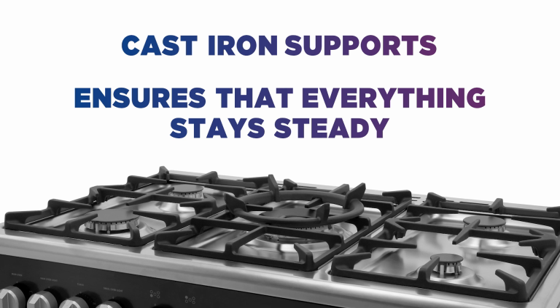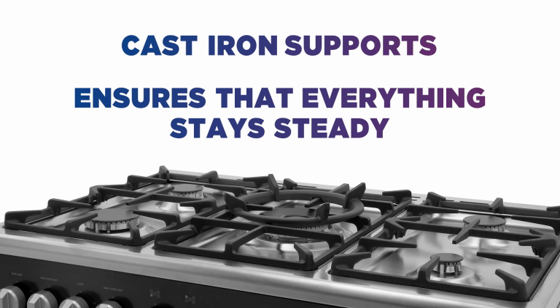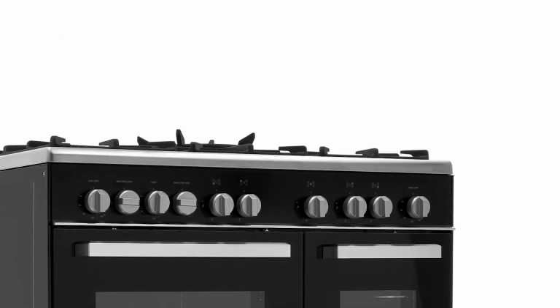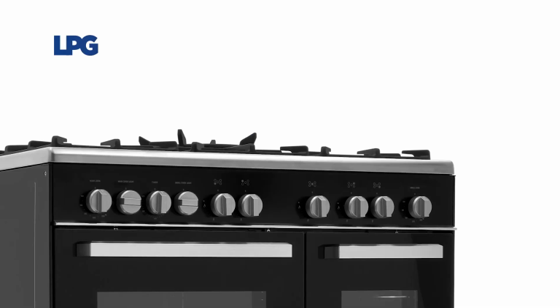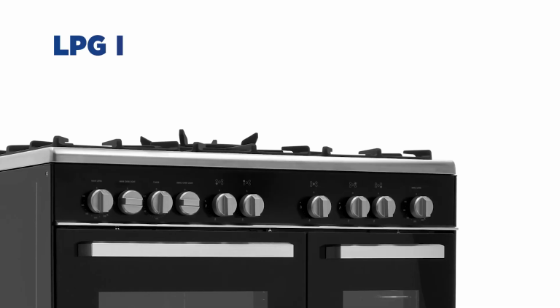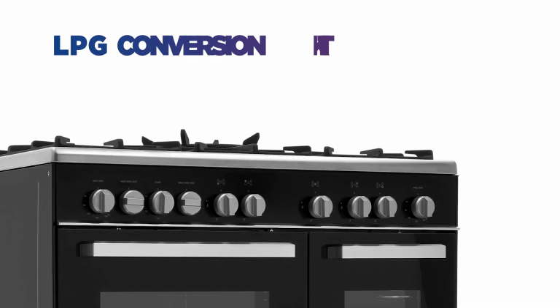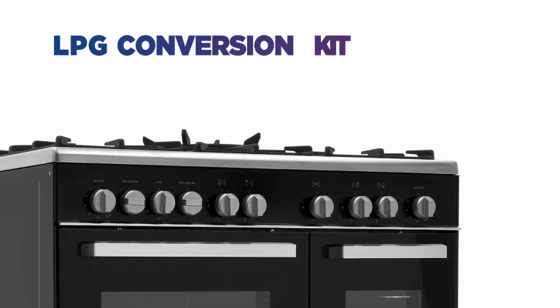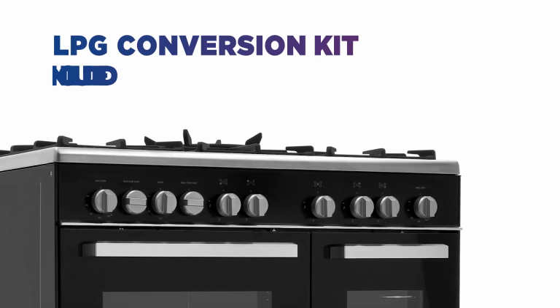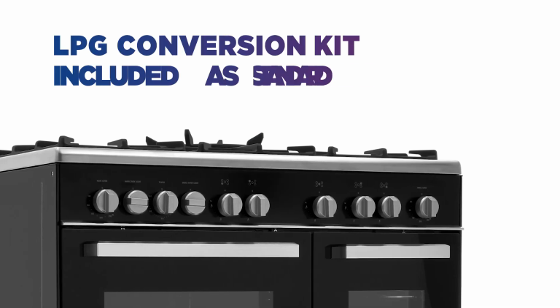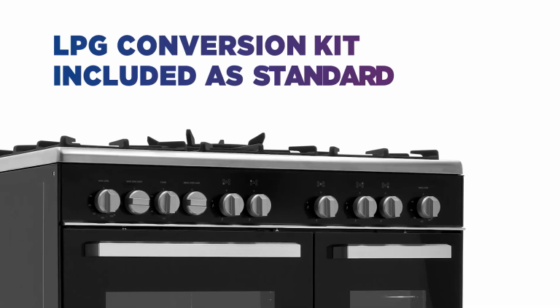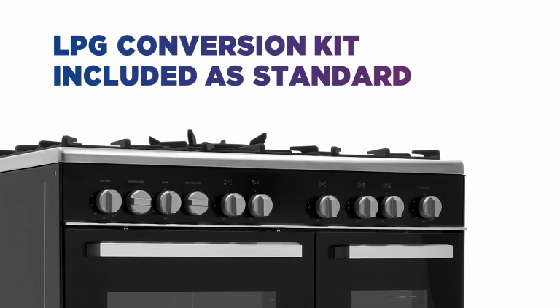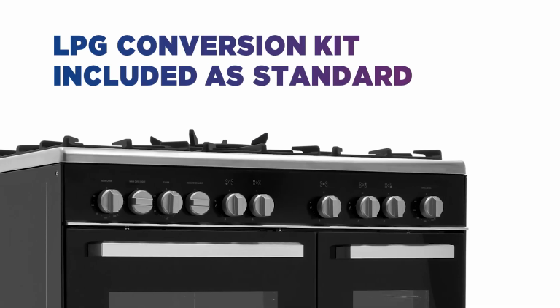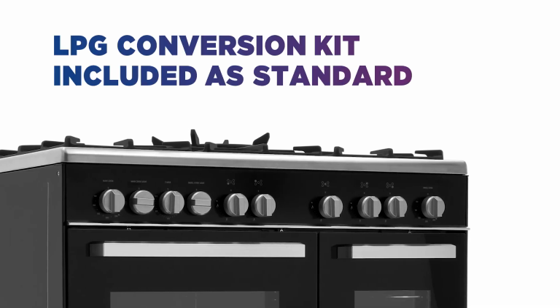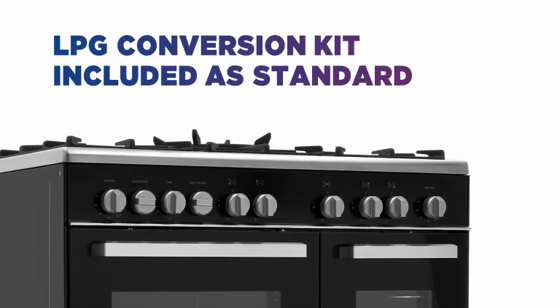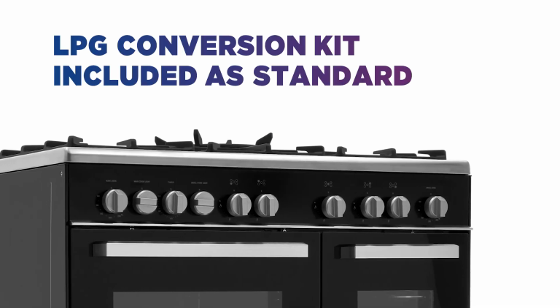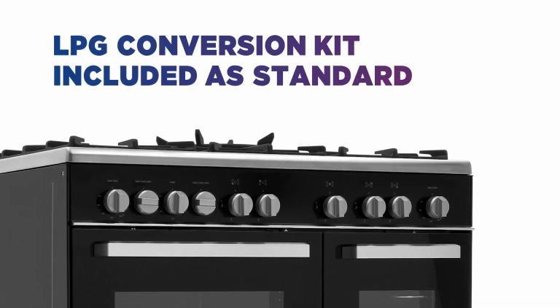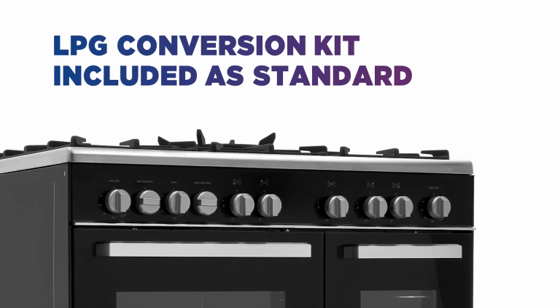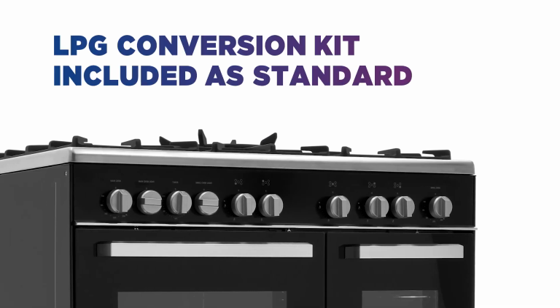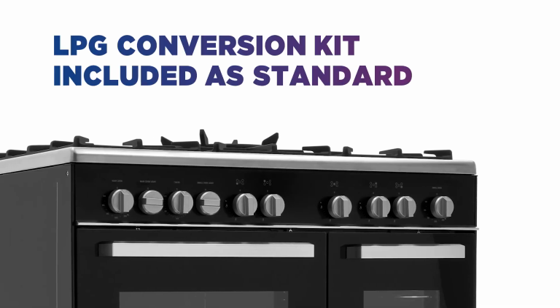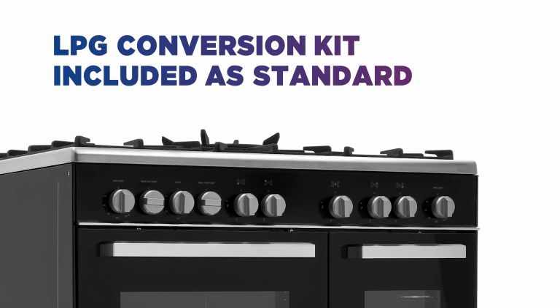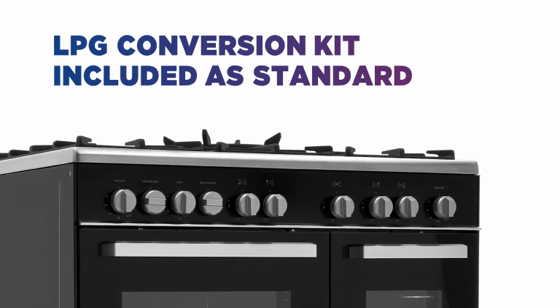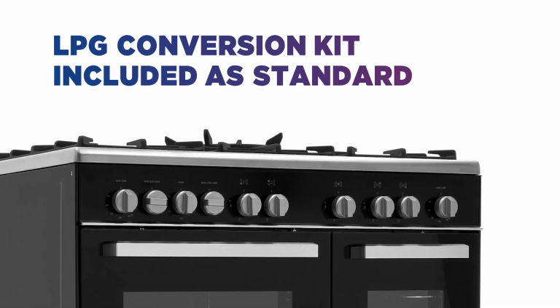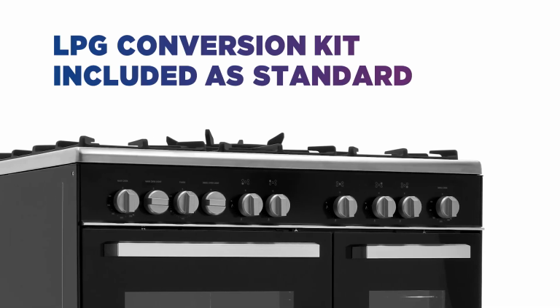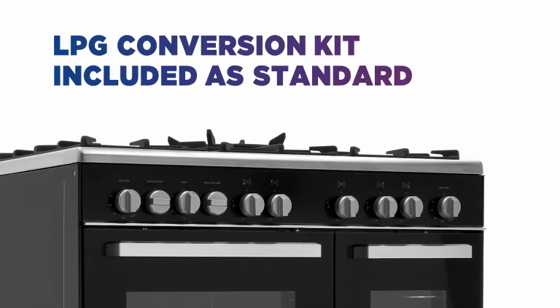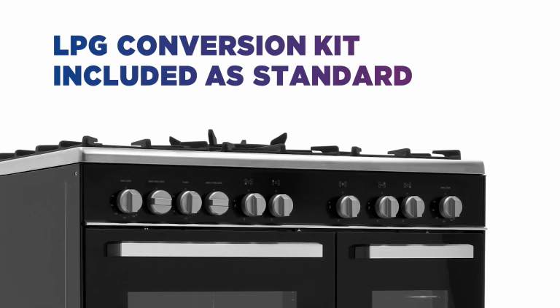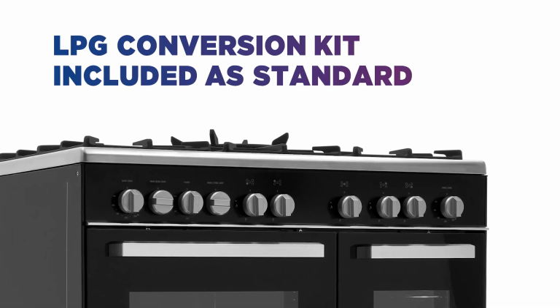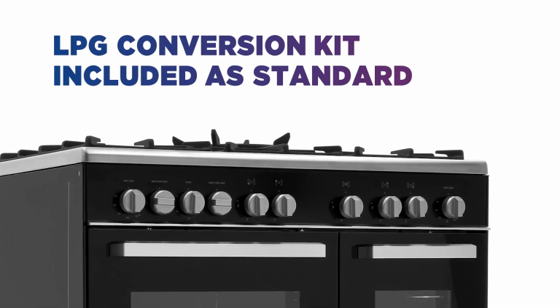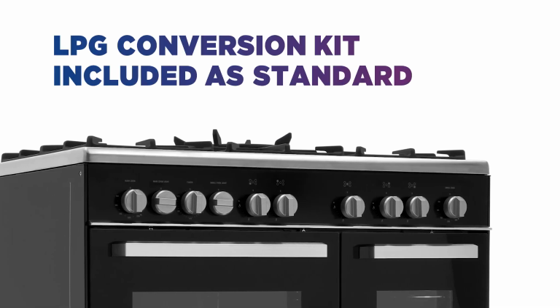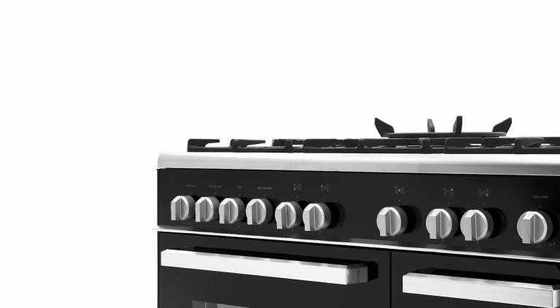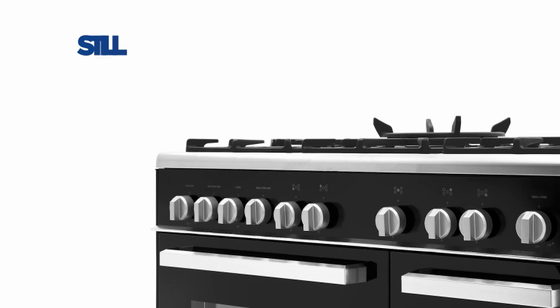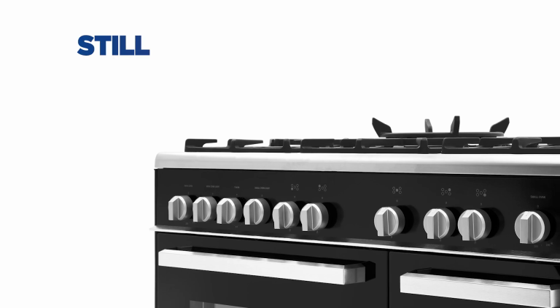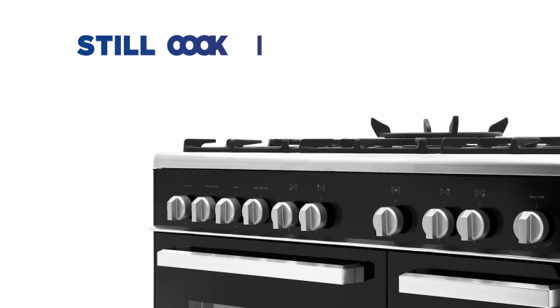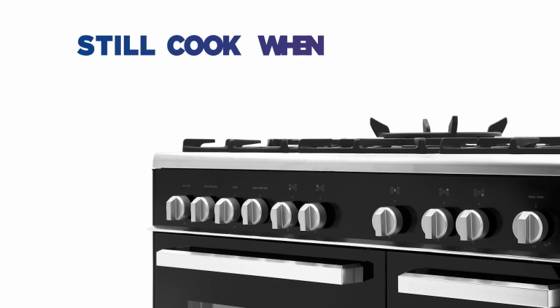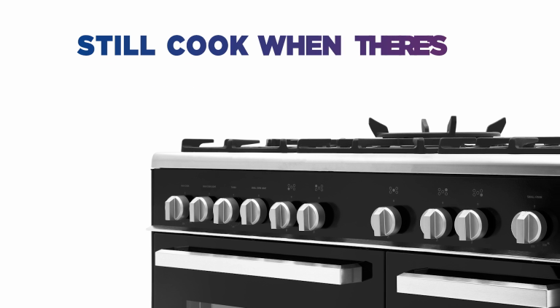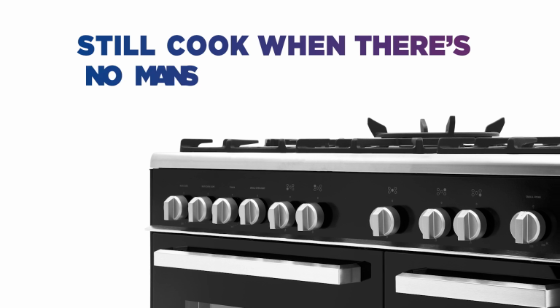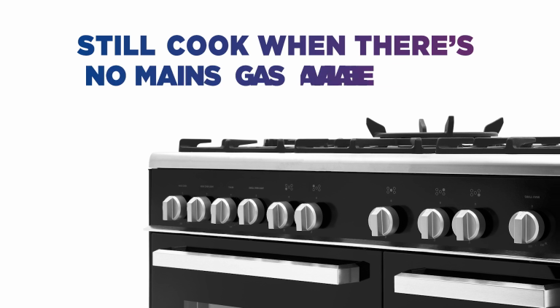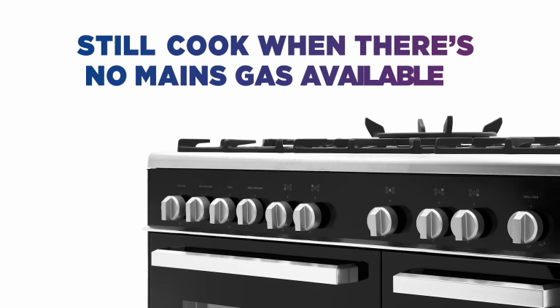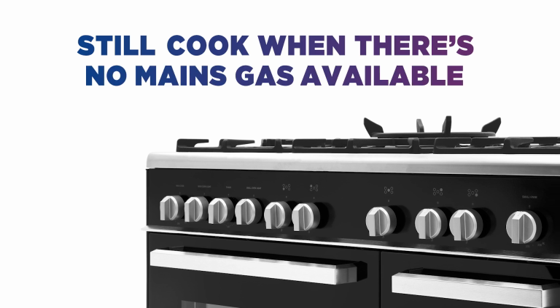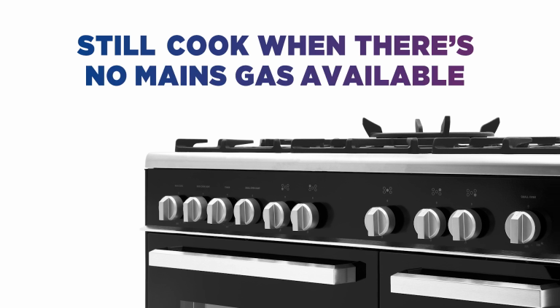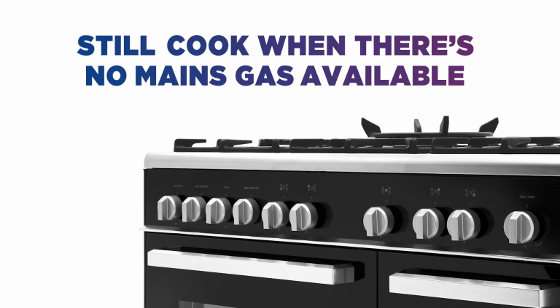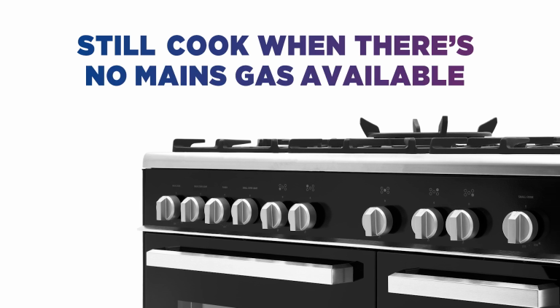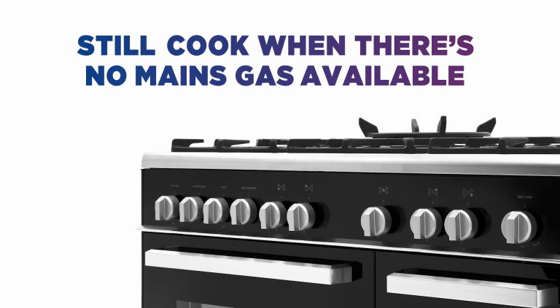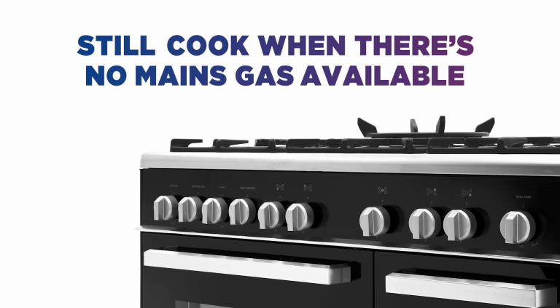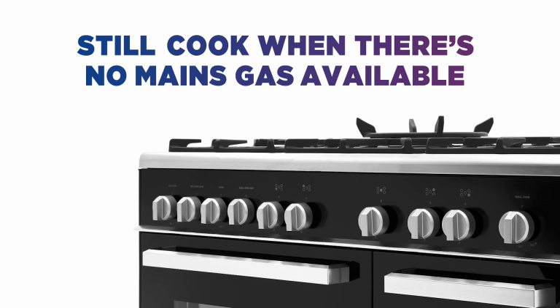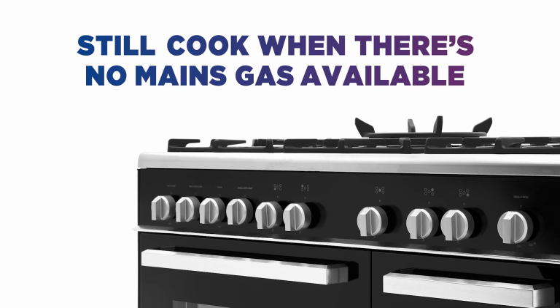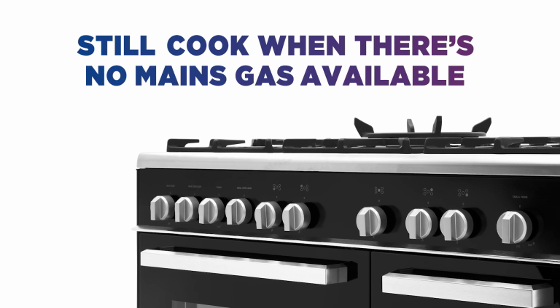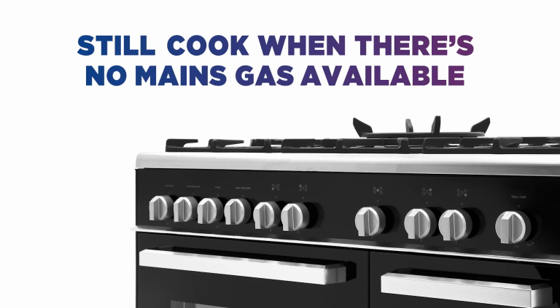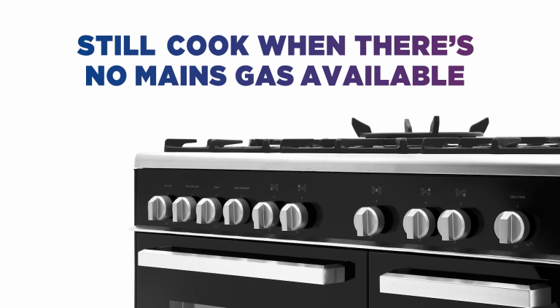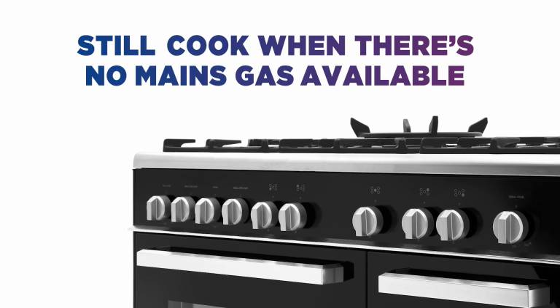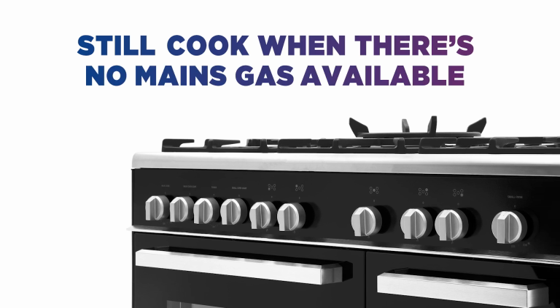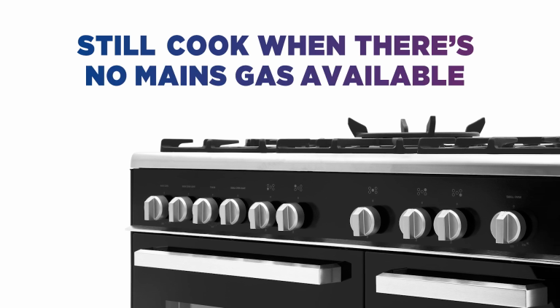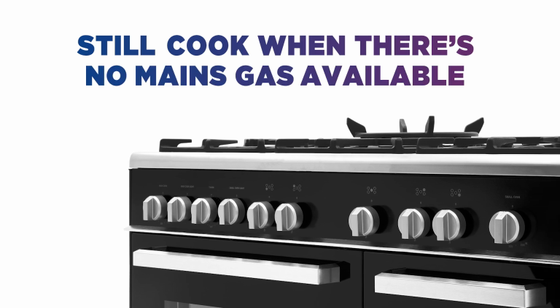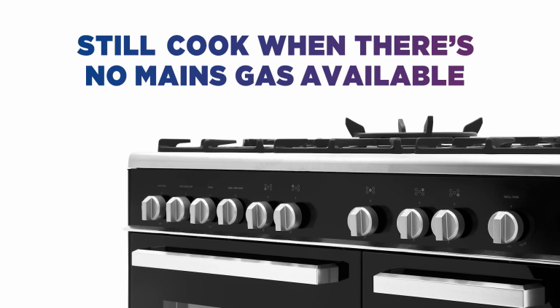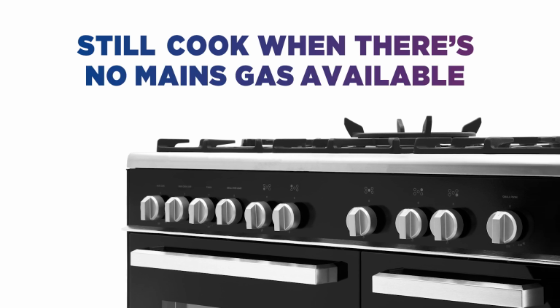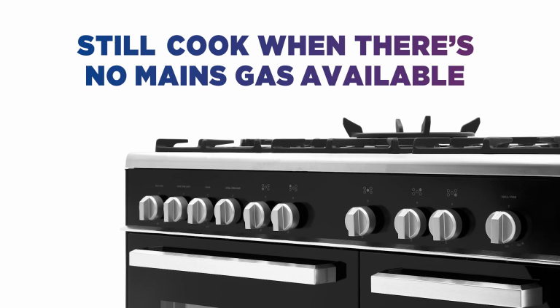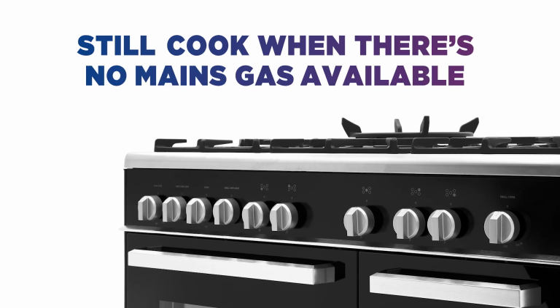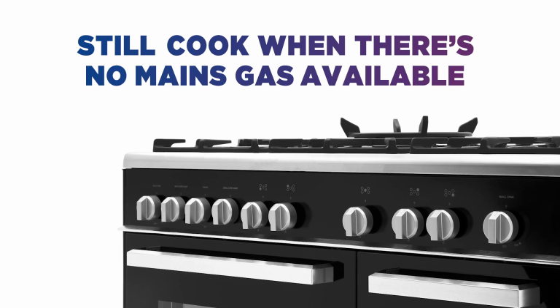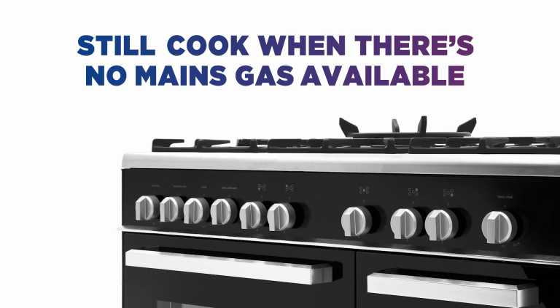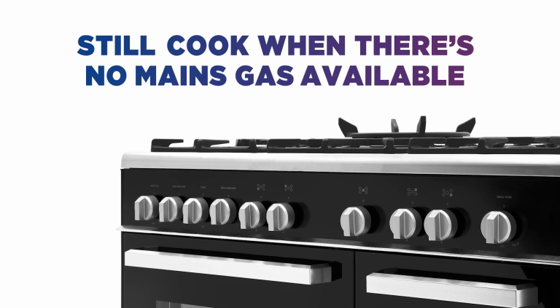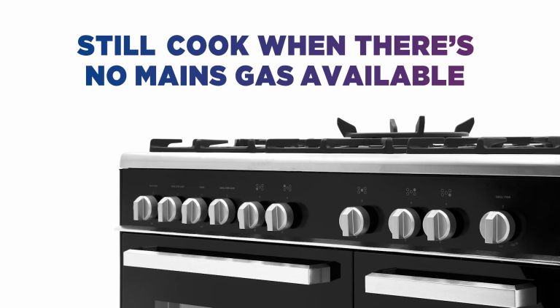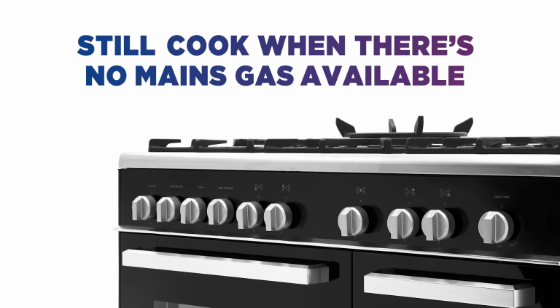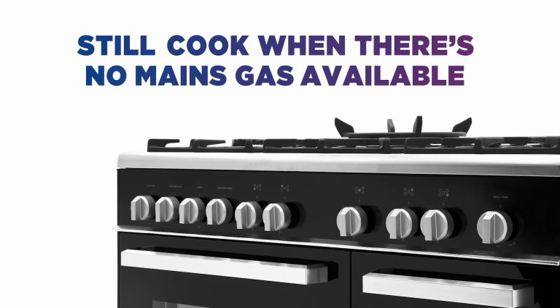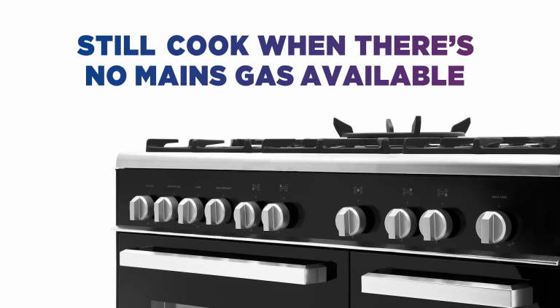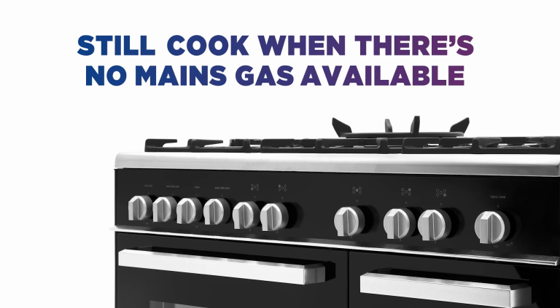With an LPG conversion kit included as standard, you can still cook your favourite meals if mains gas is not available in your home.